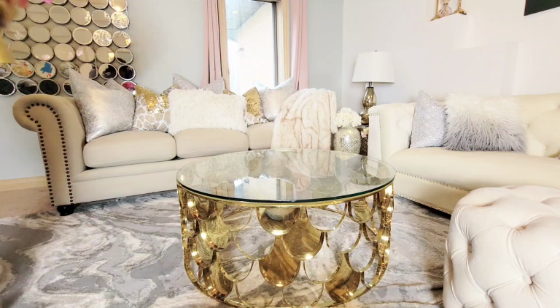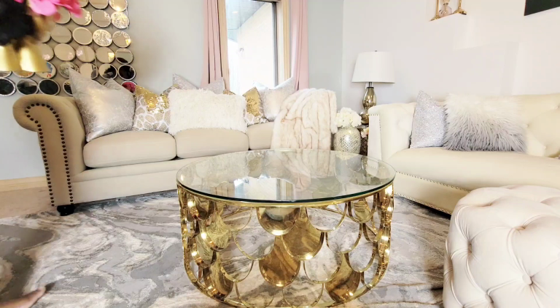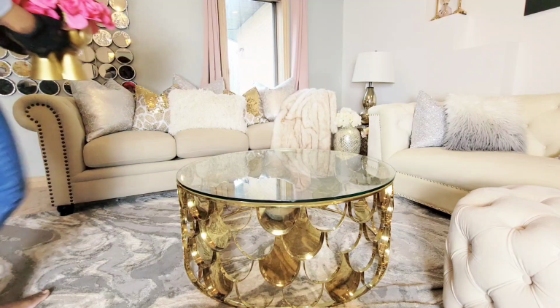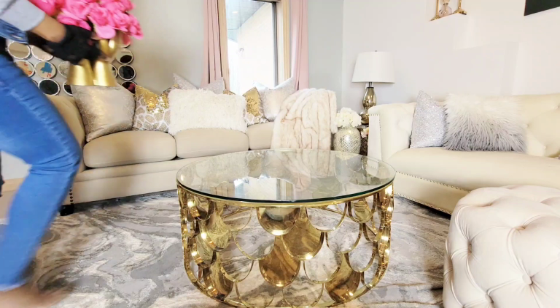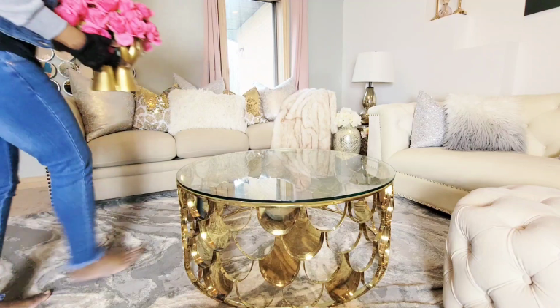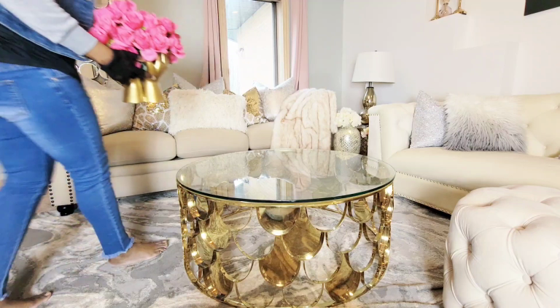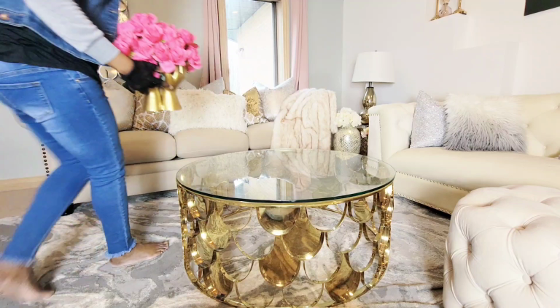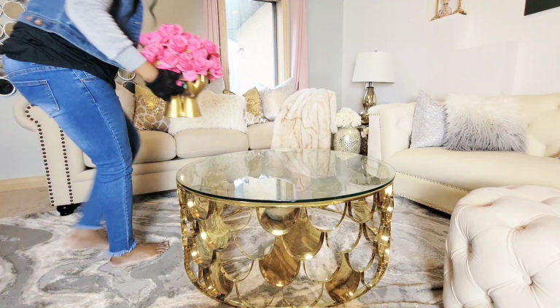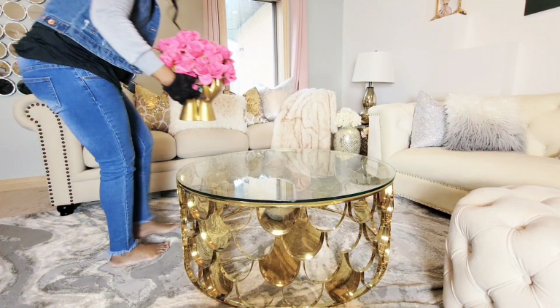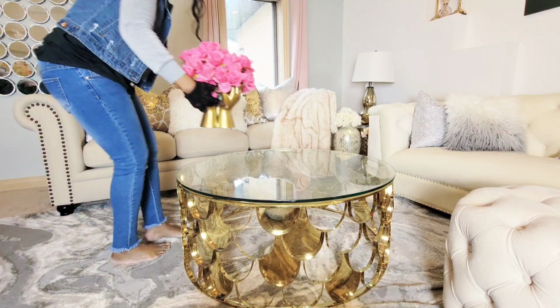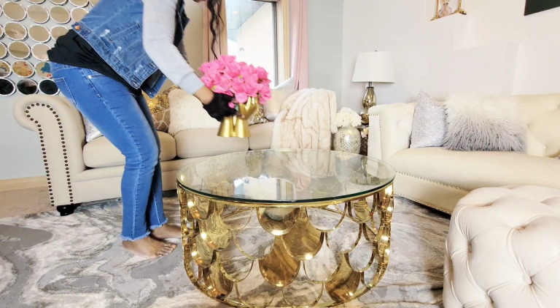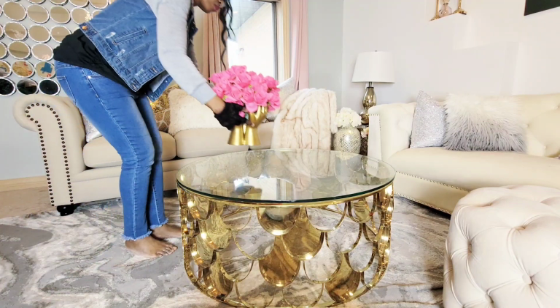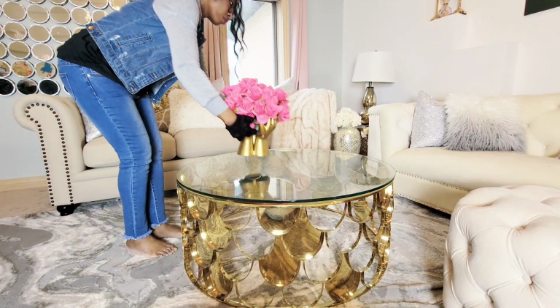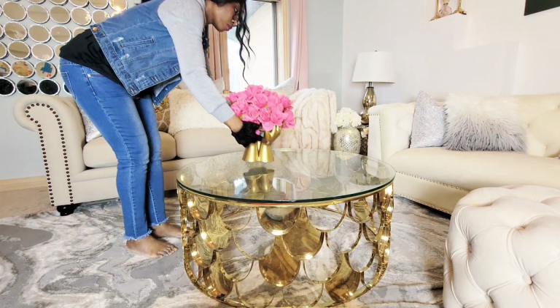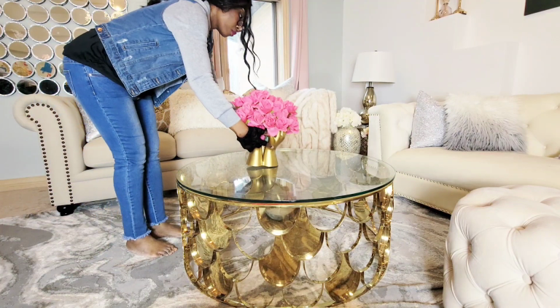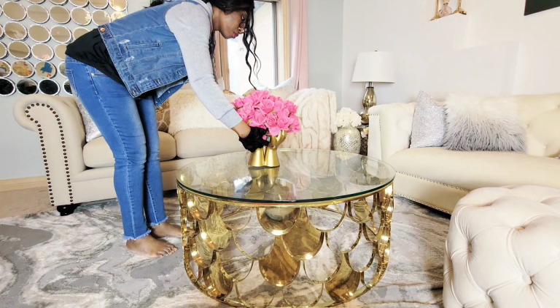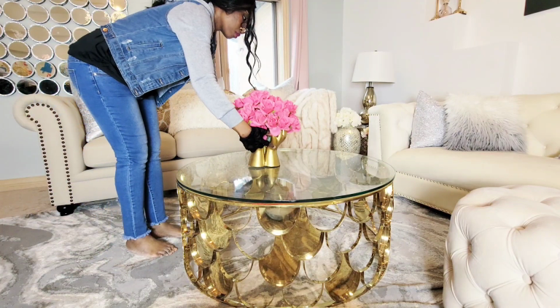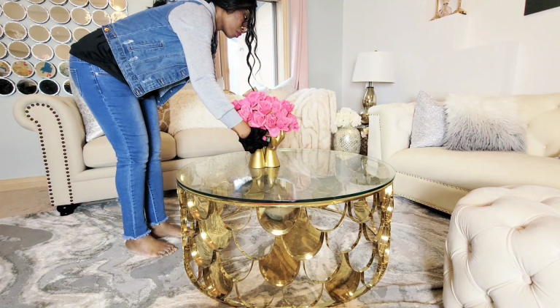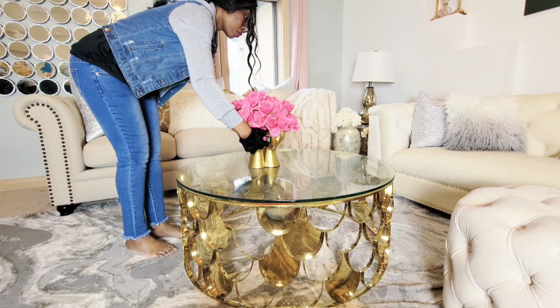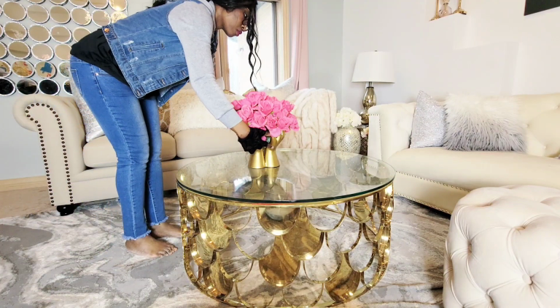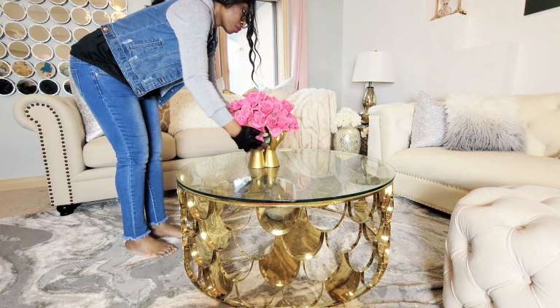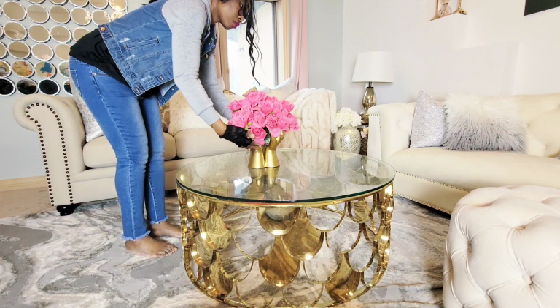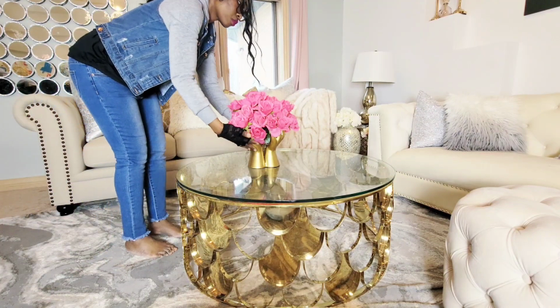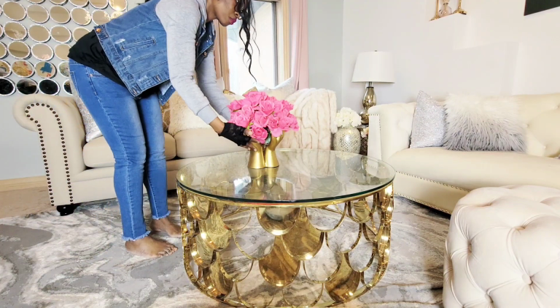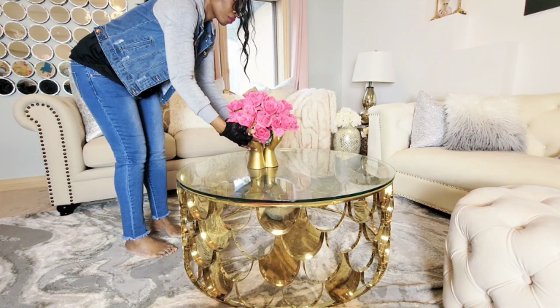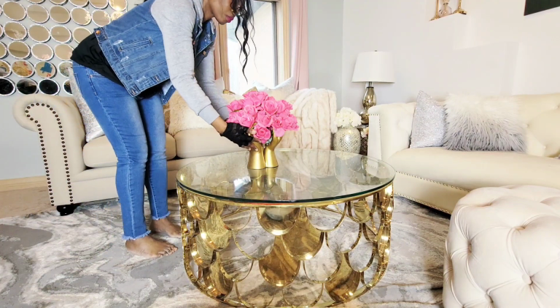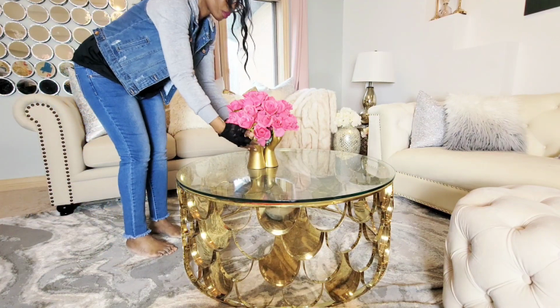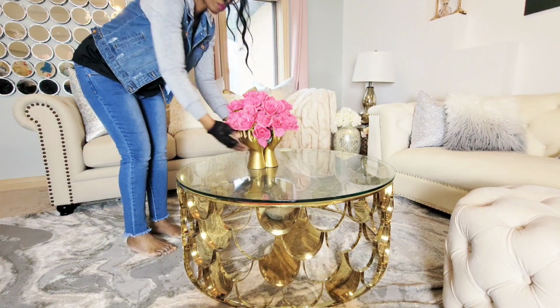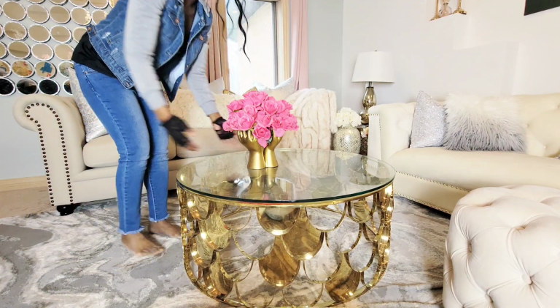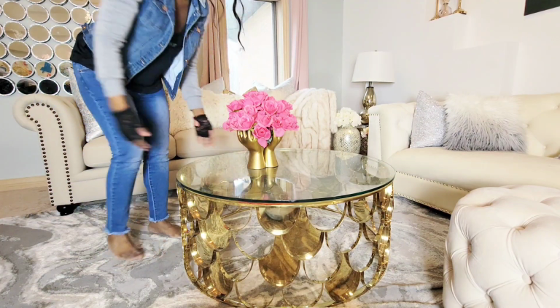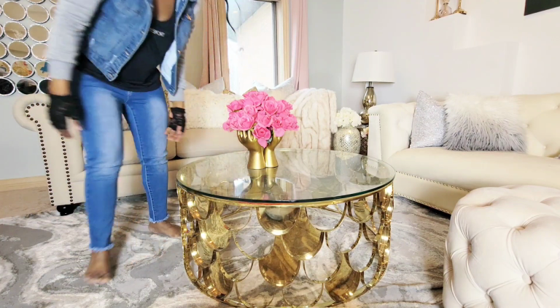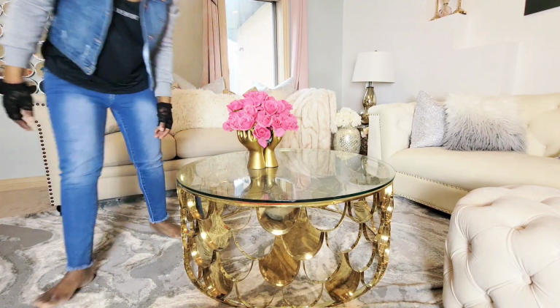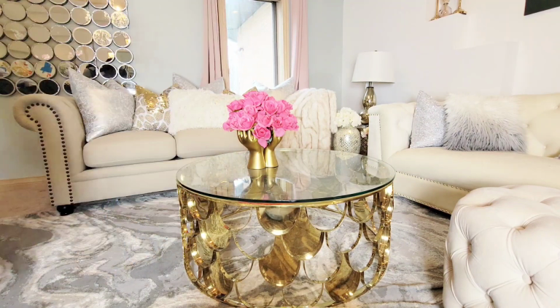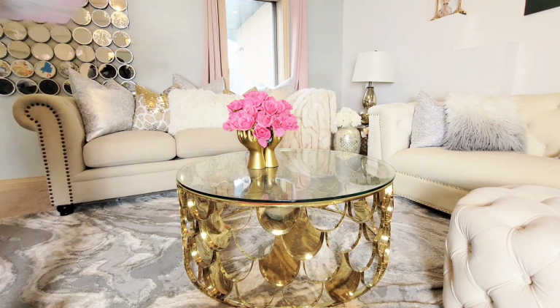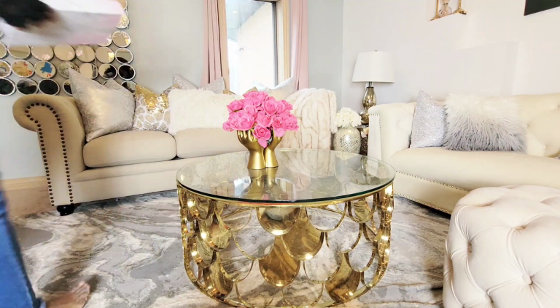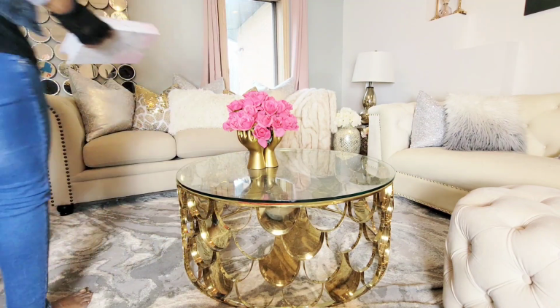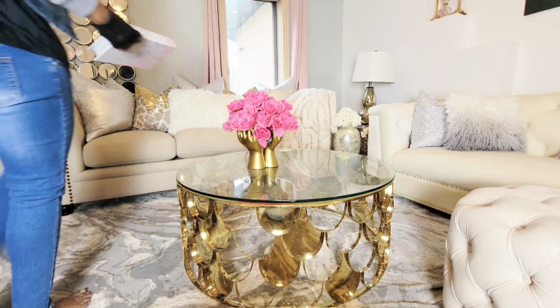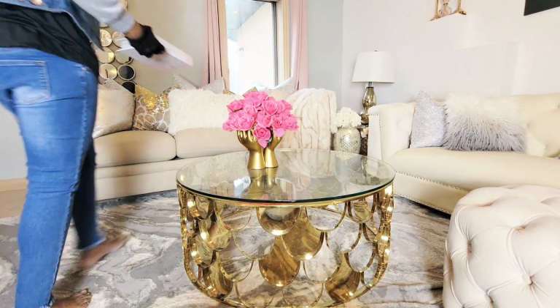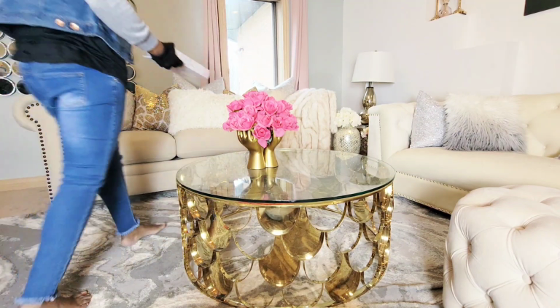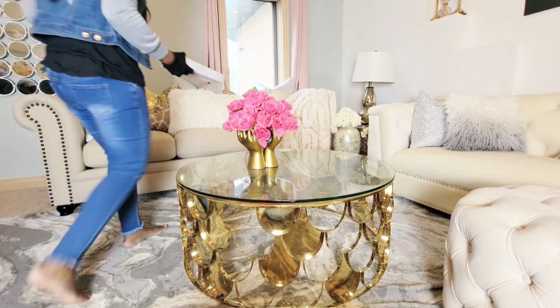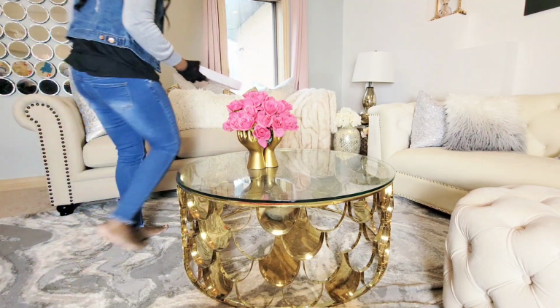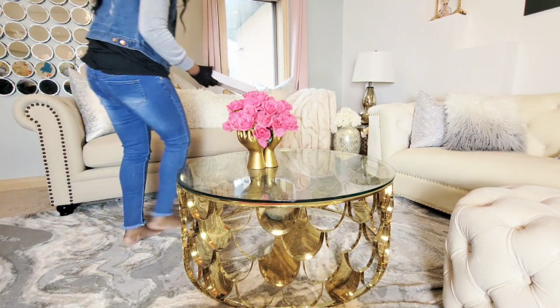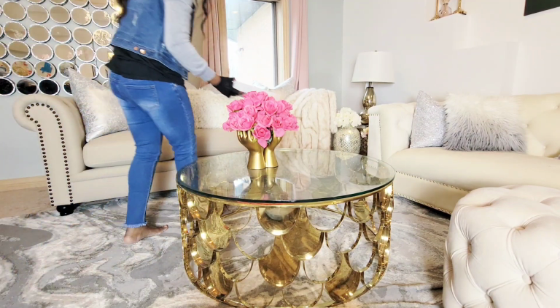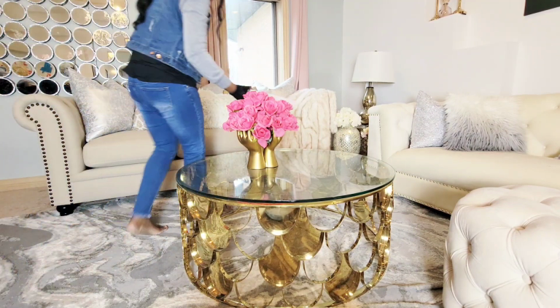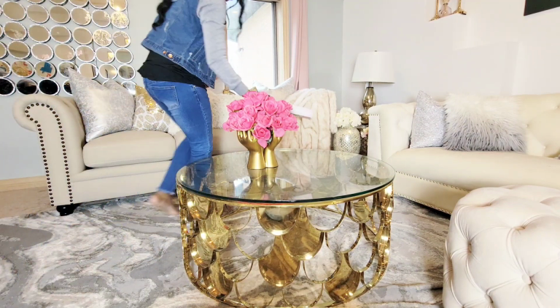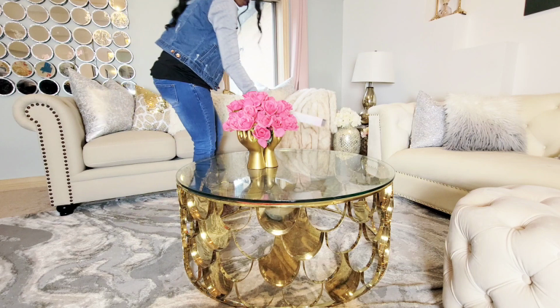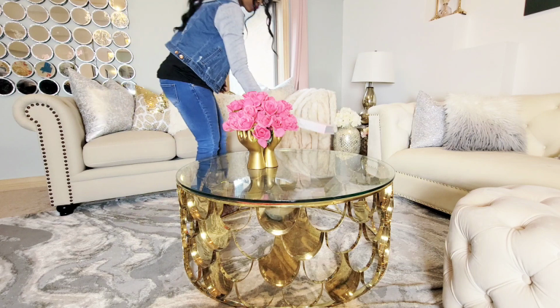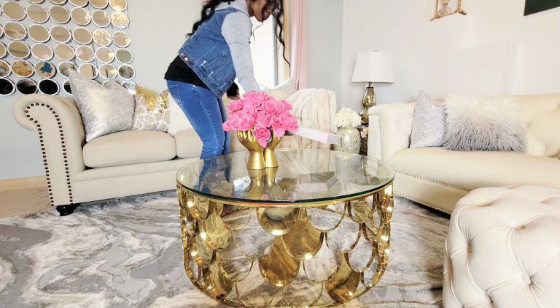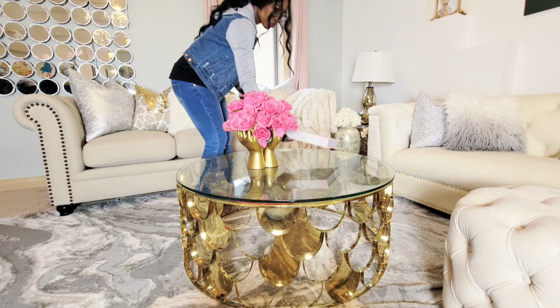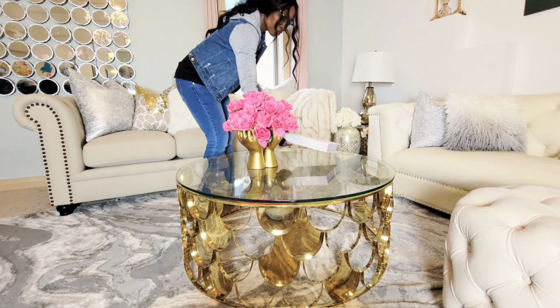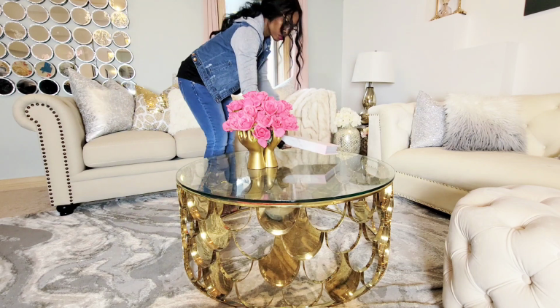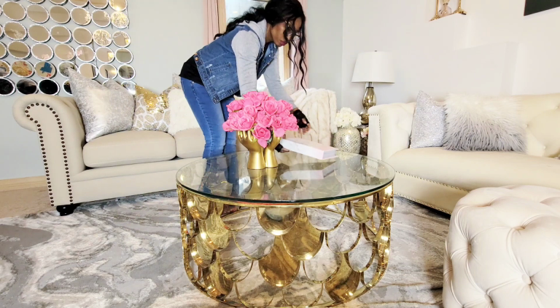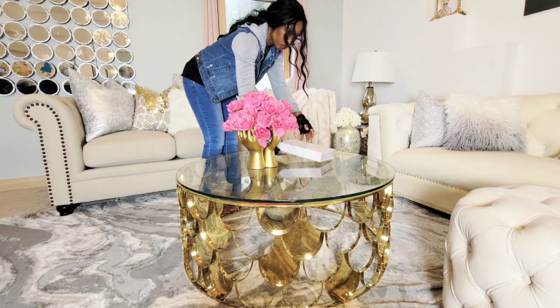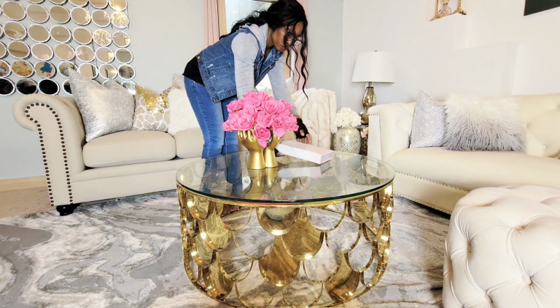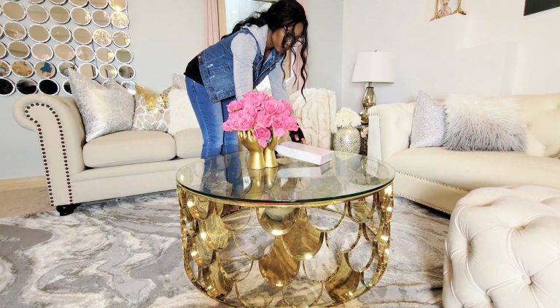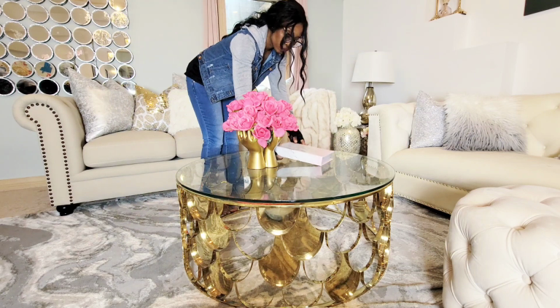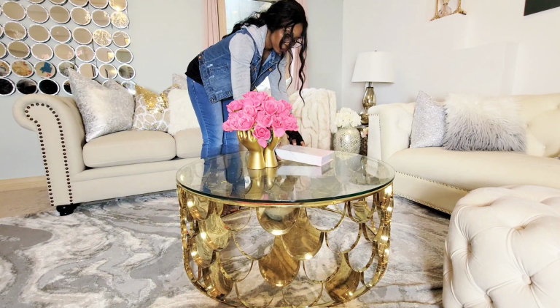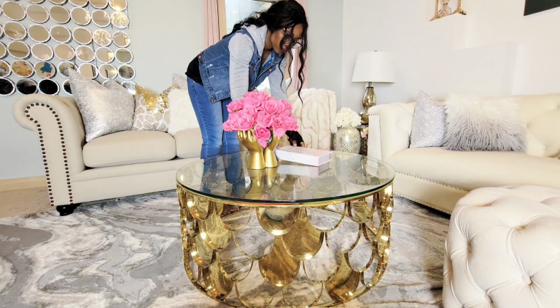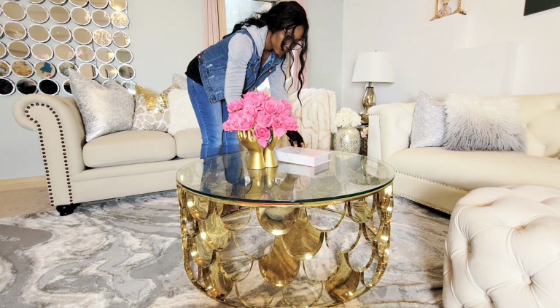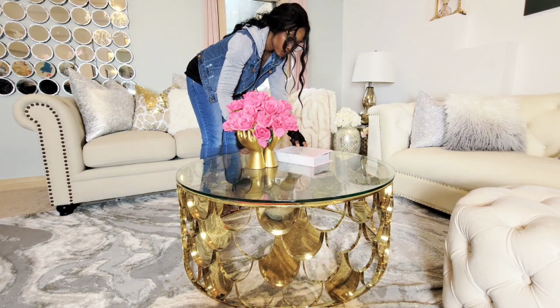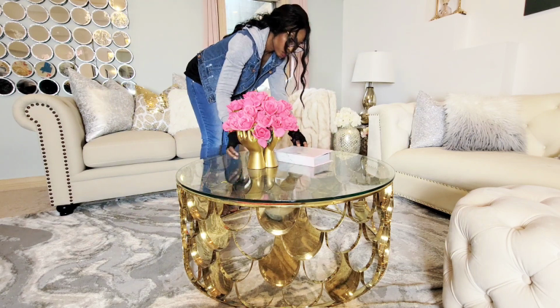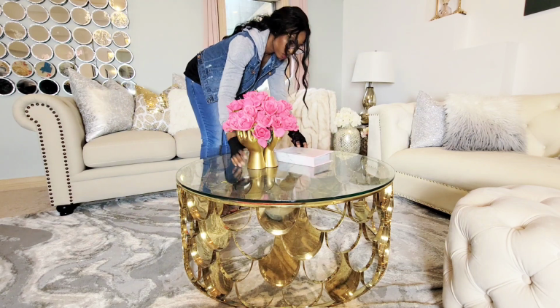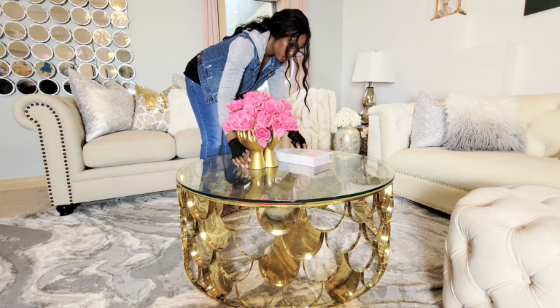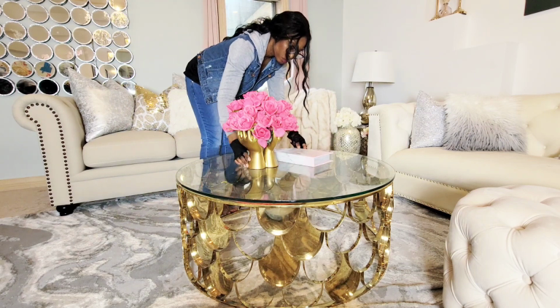Hi guys, welcome to Islily Home. Today I want to show you a very simple way to style a round coffee table. I call this the triangle trick.